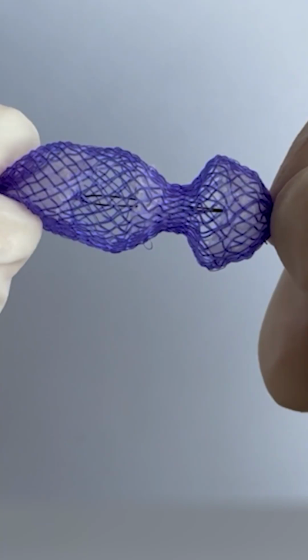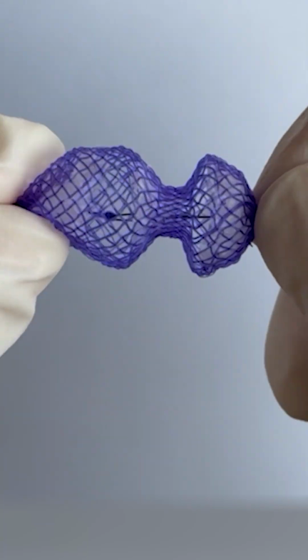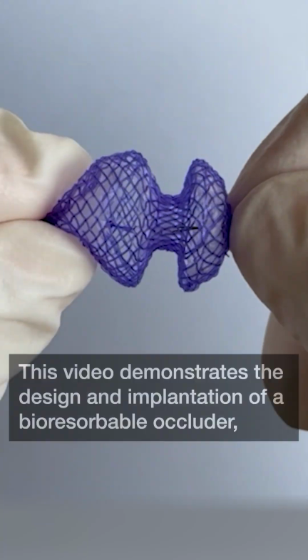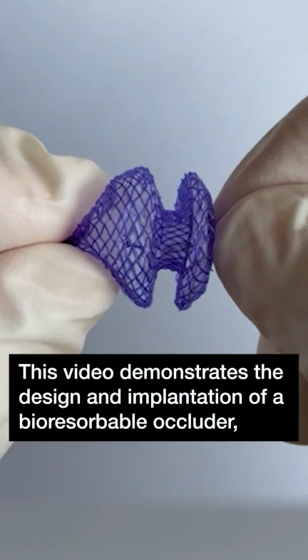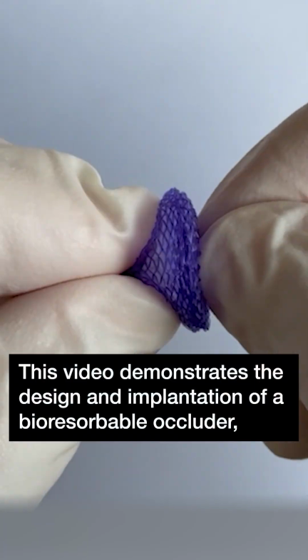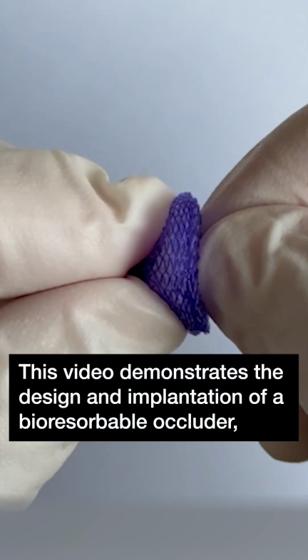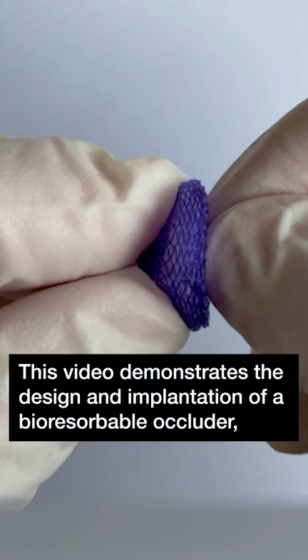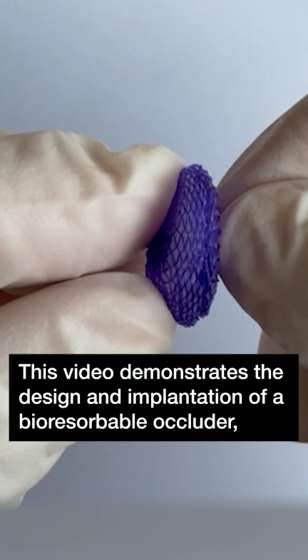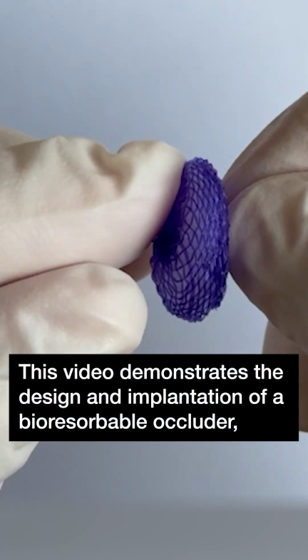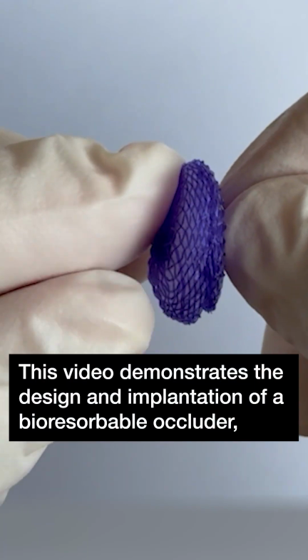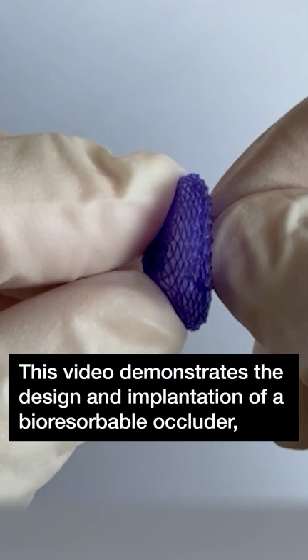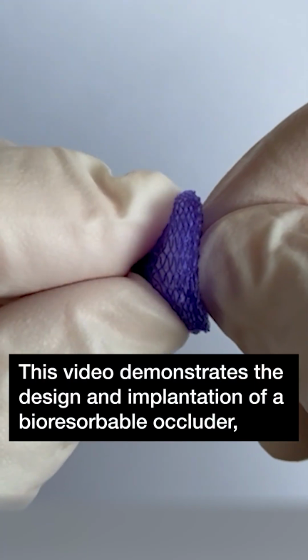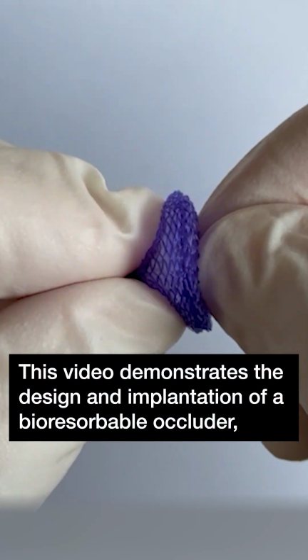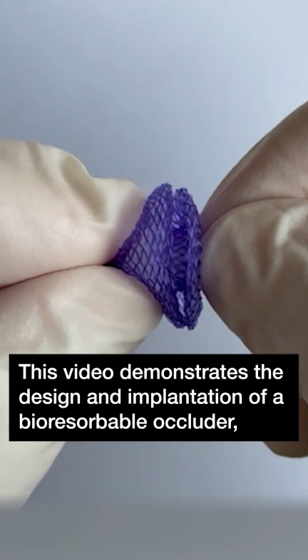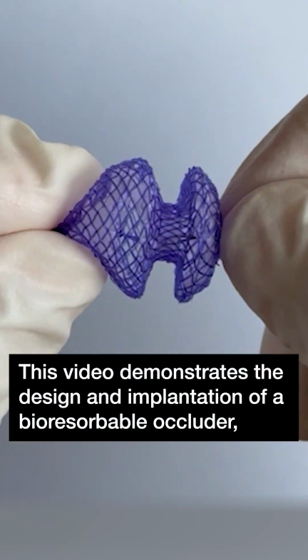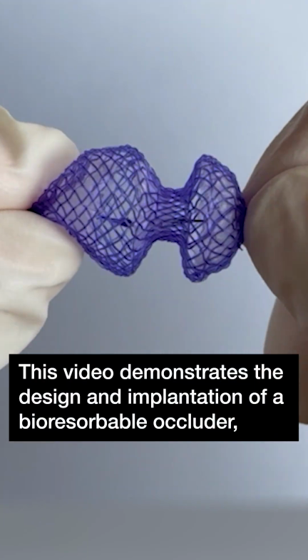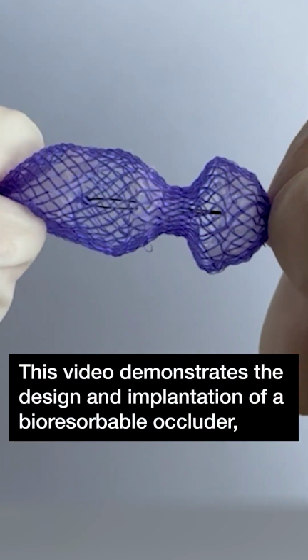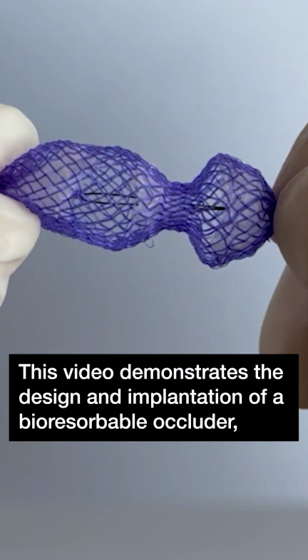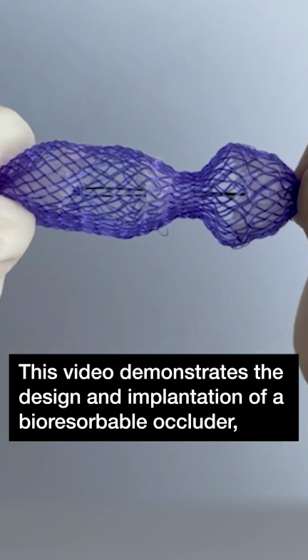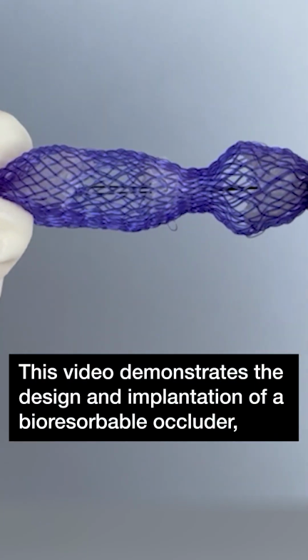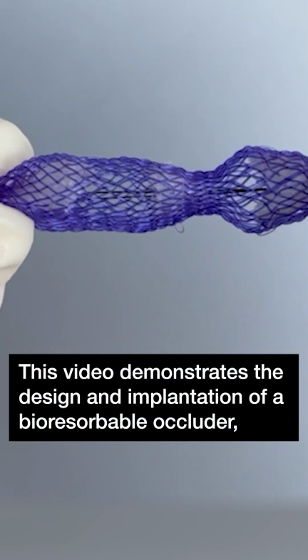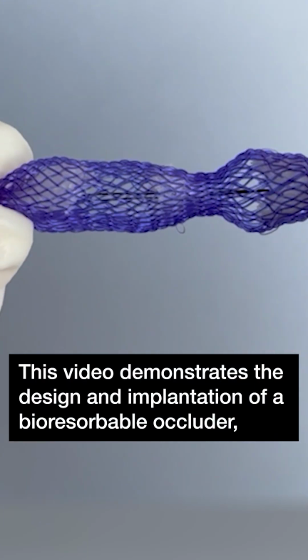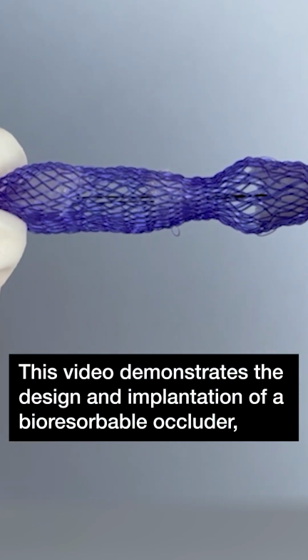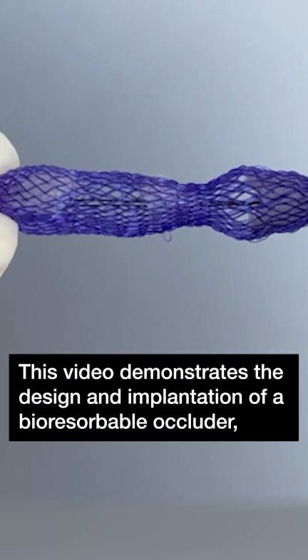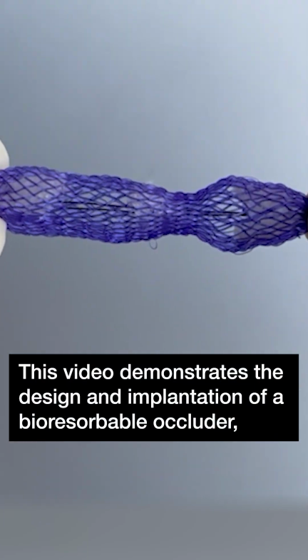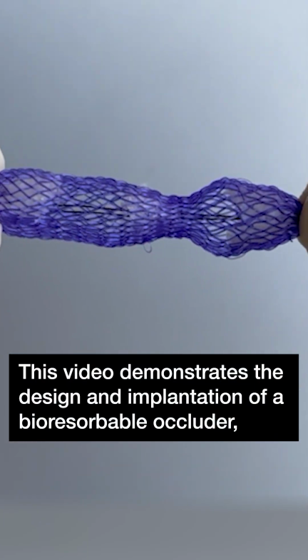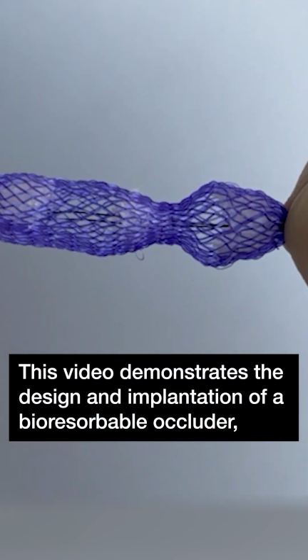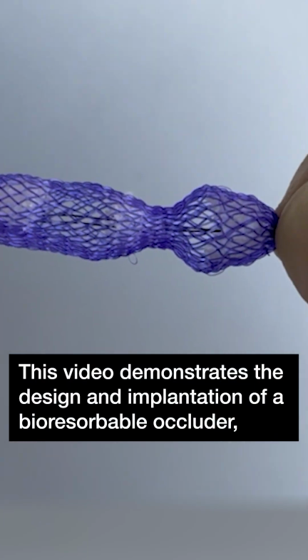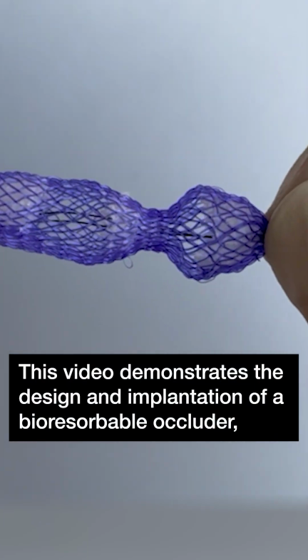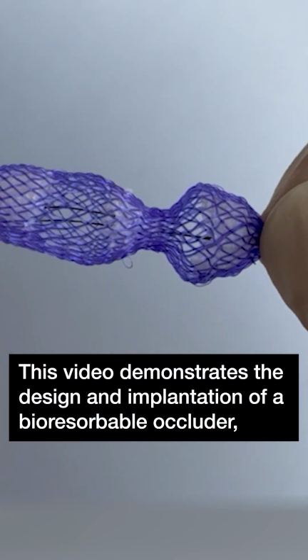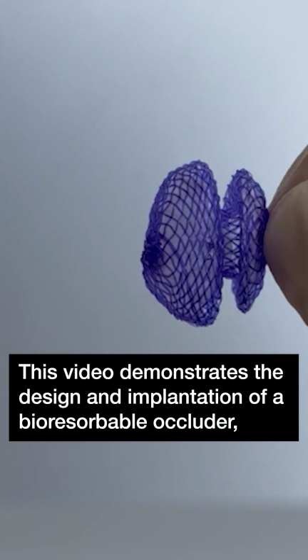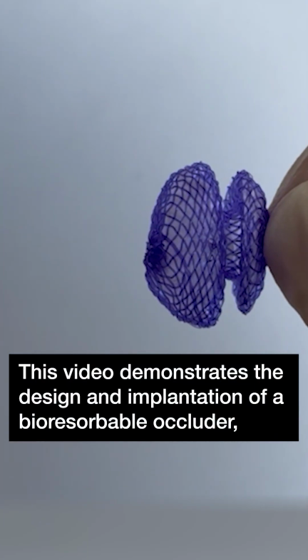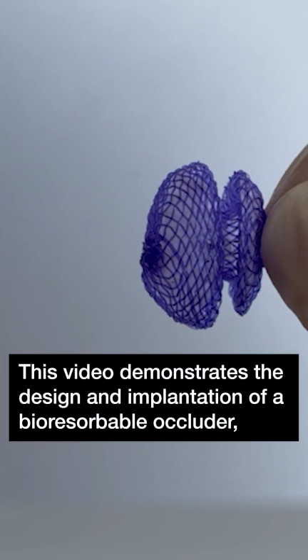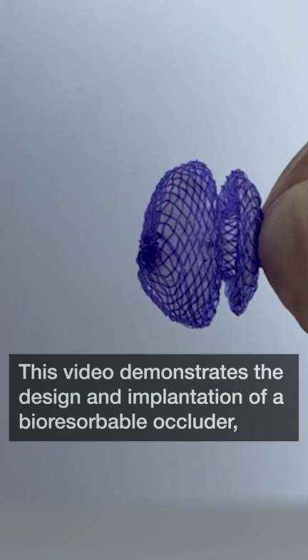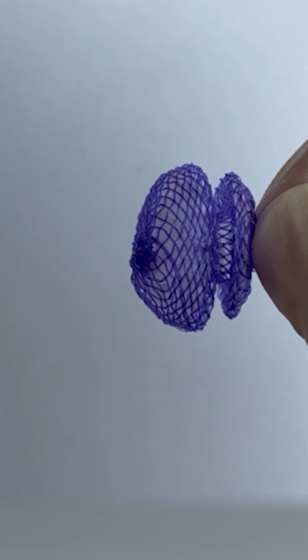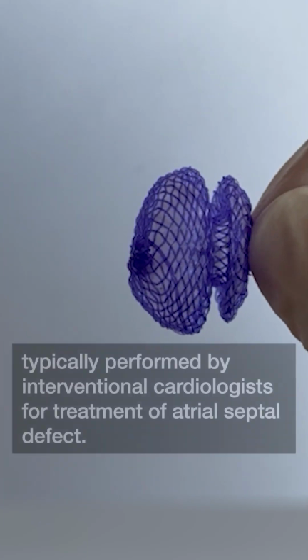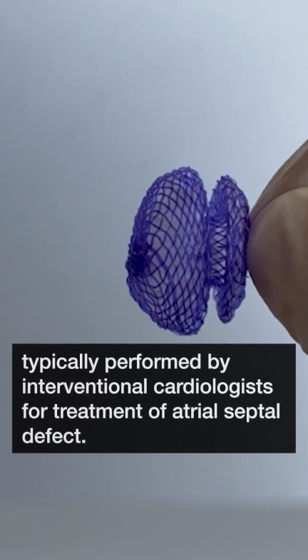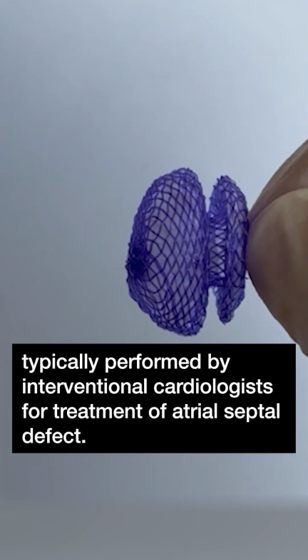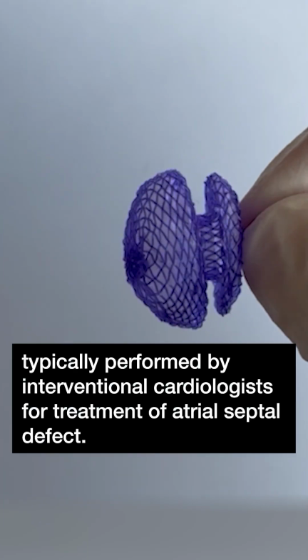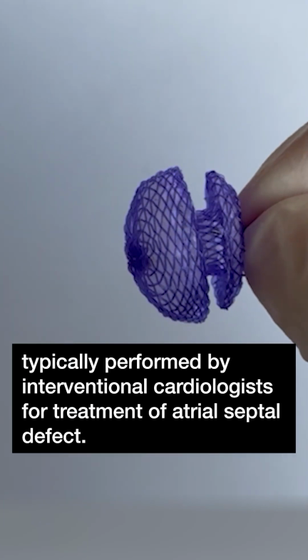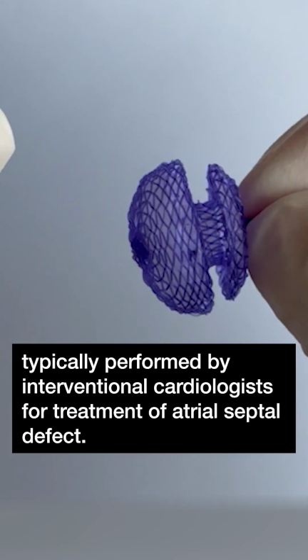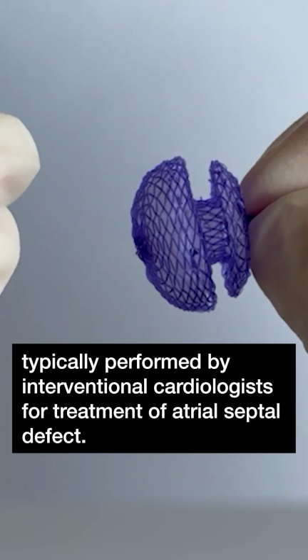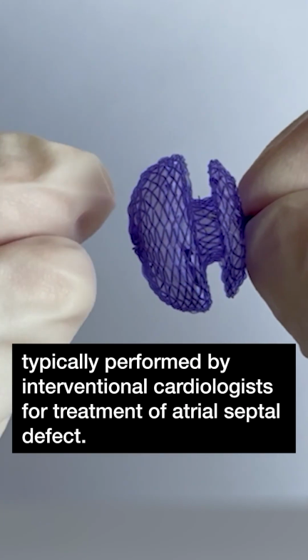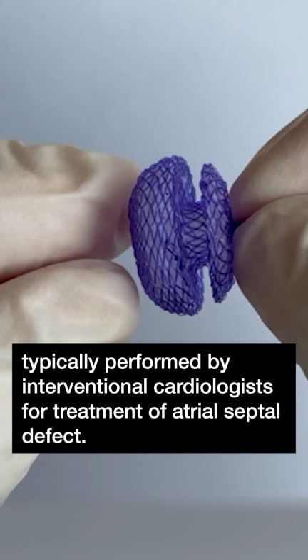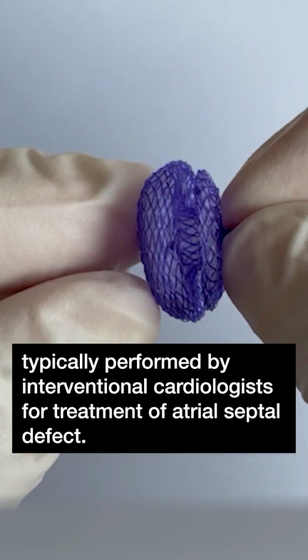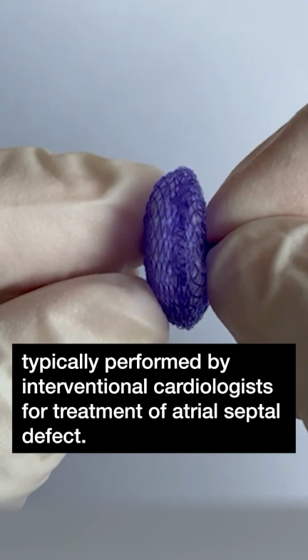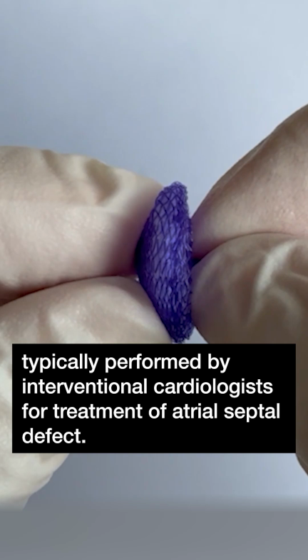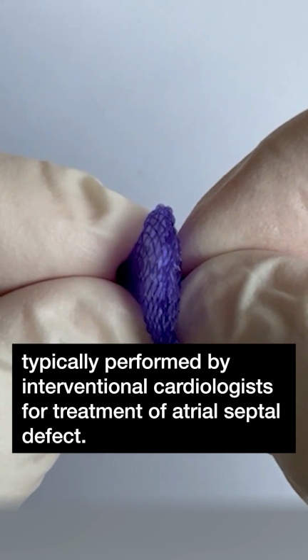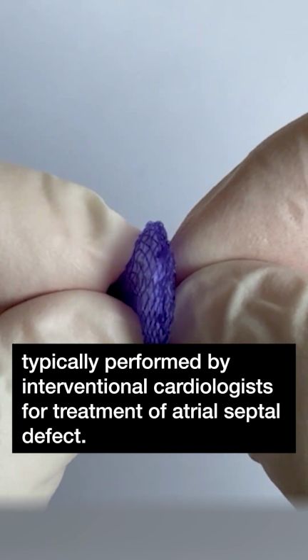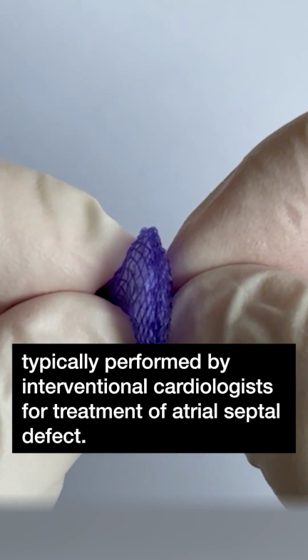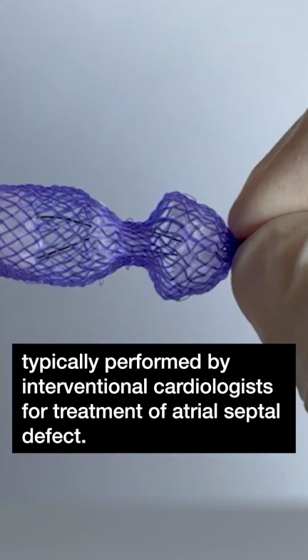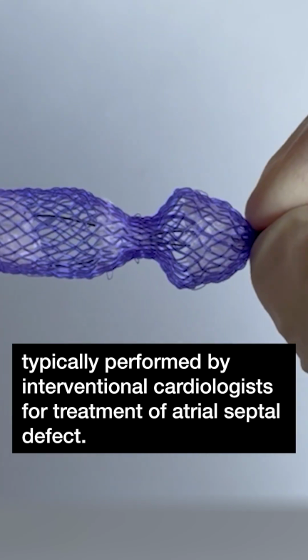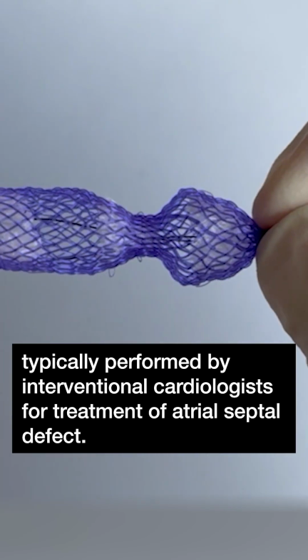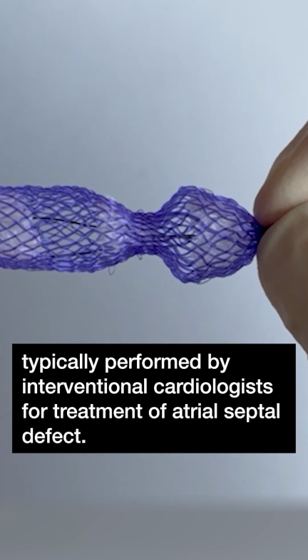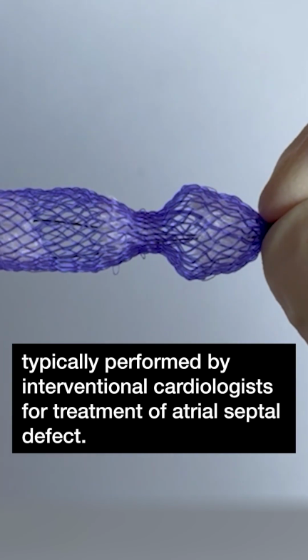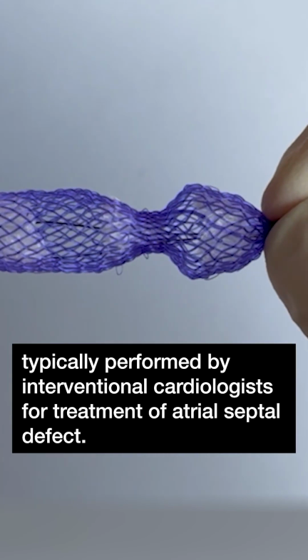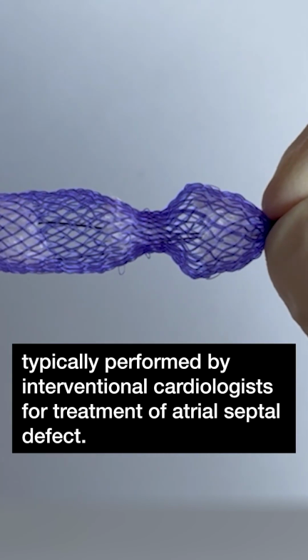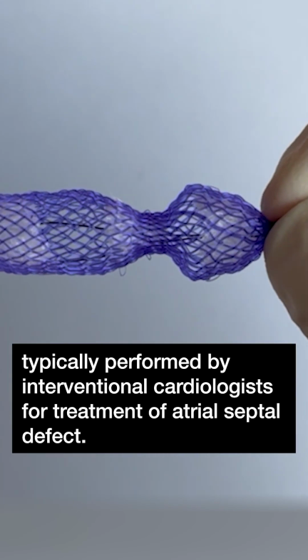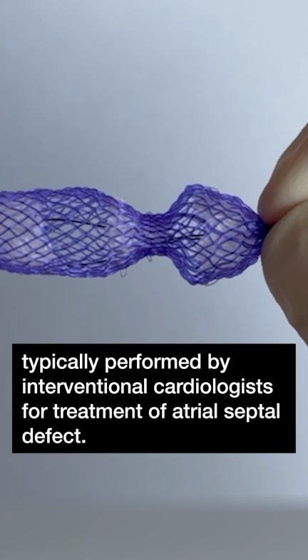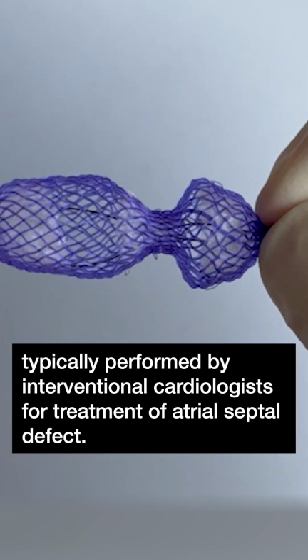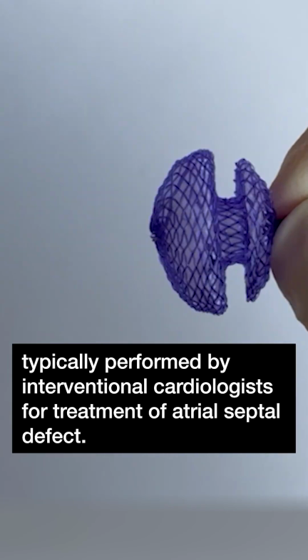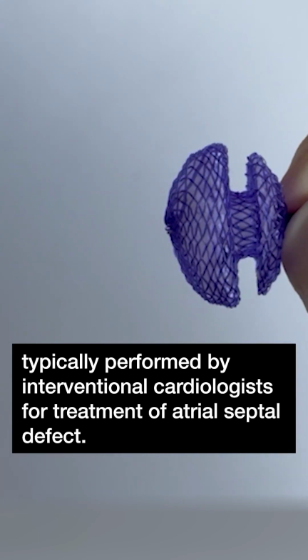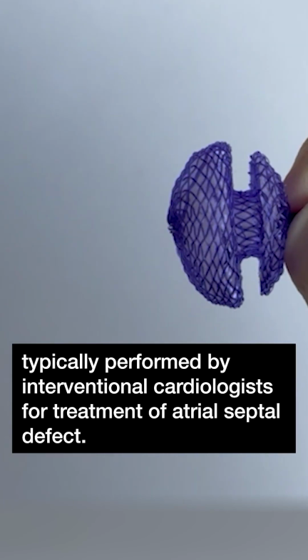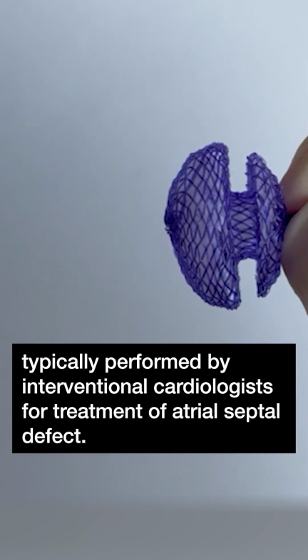This video demonstrates the design and implantation of a bioresorbable occluder, typically performed by interventional cardiologists for treatment of atrial septal defect.